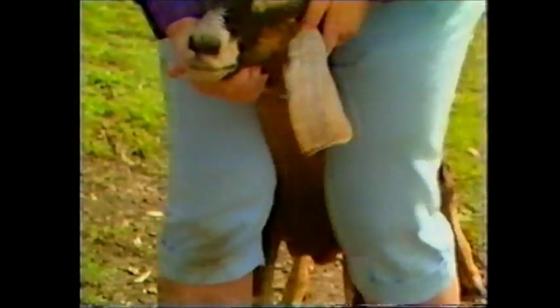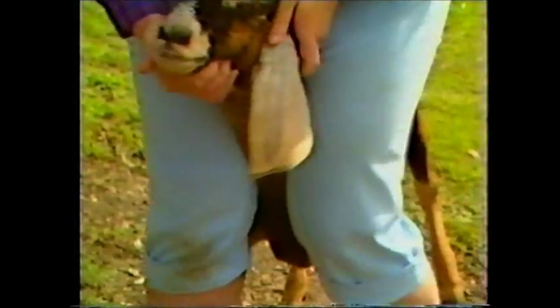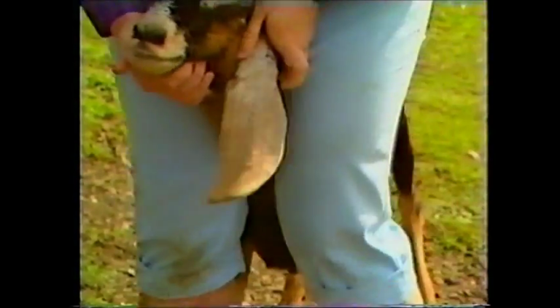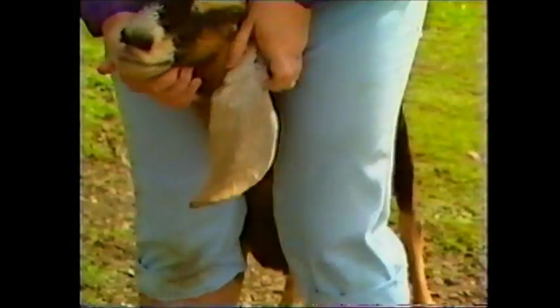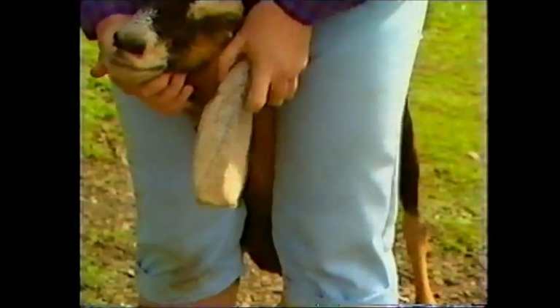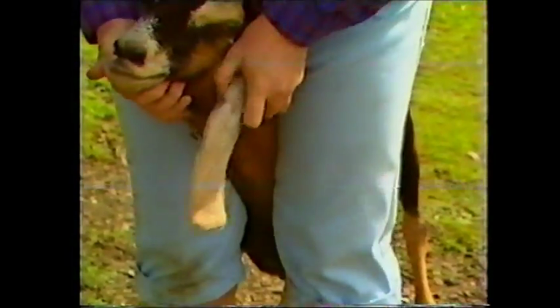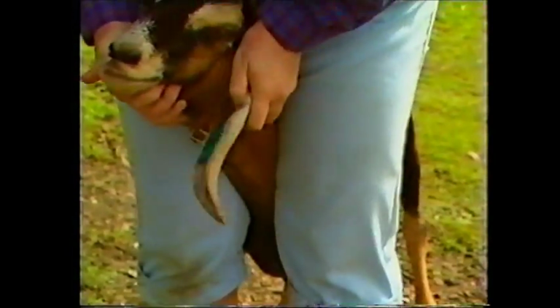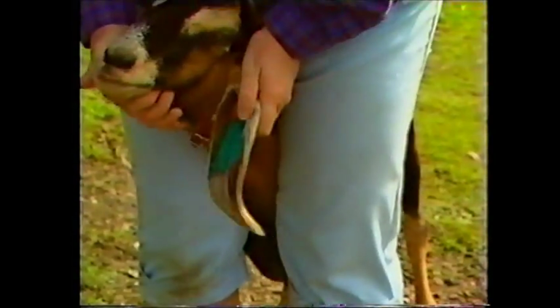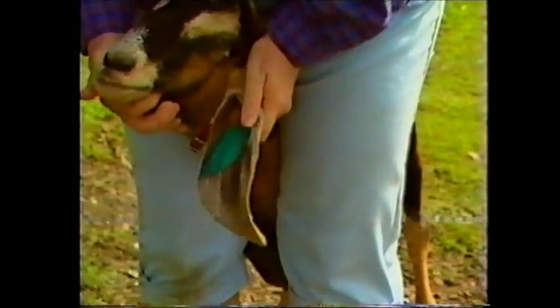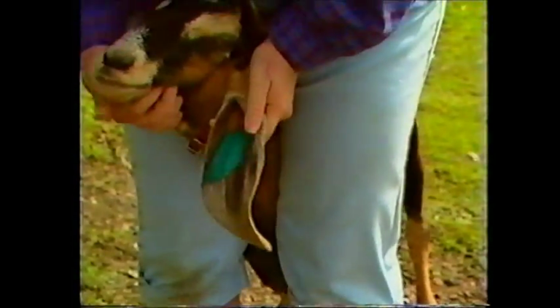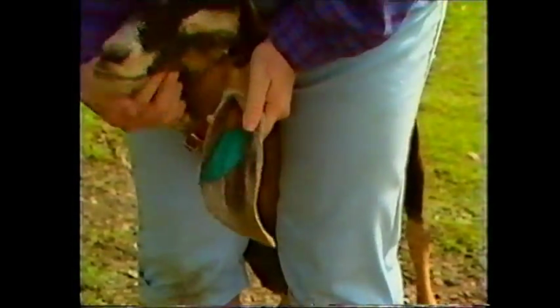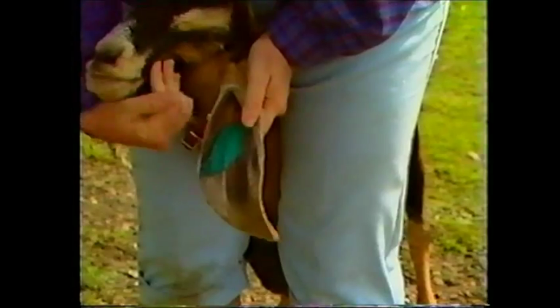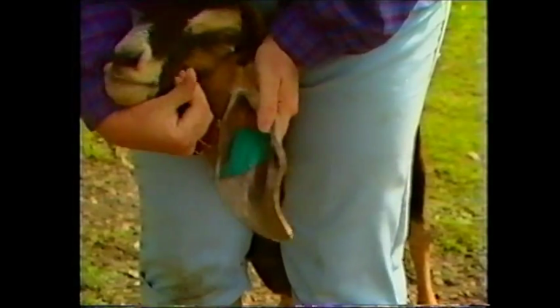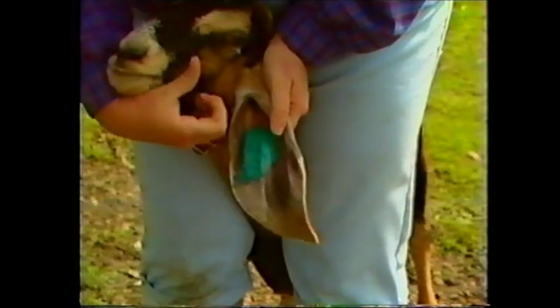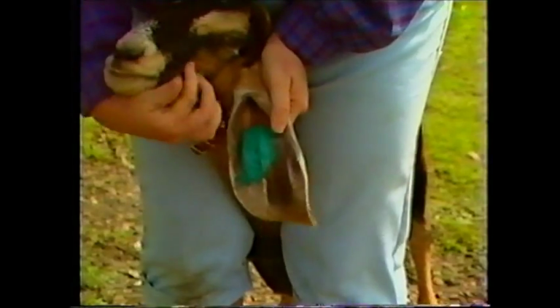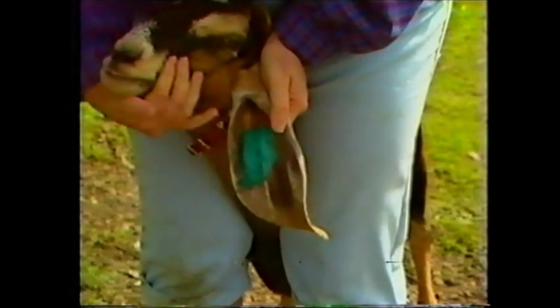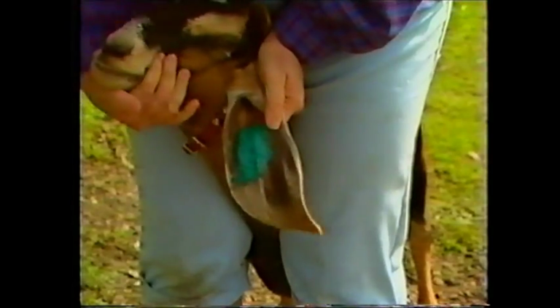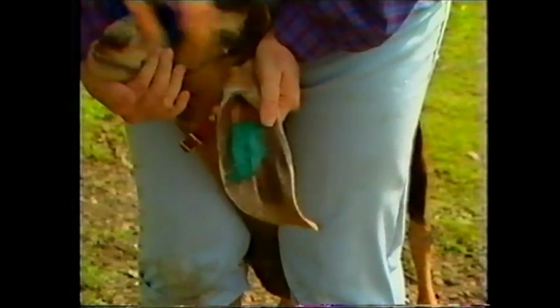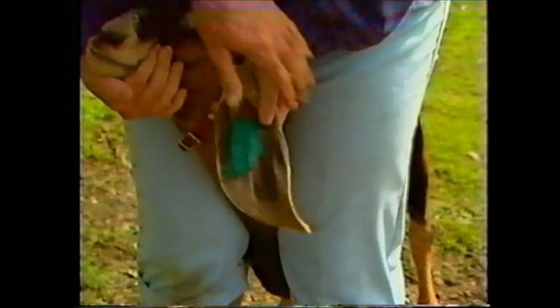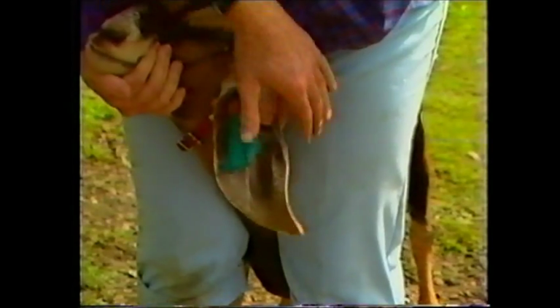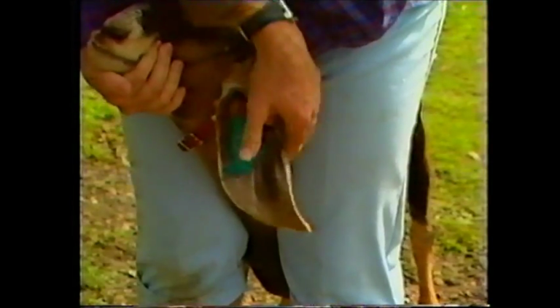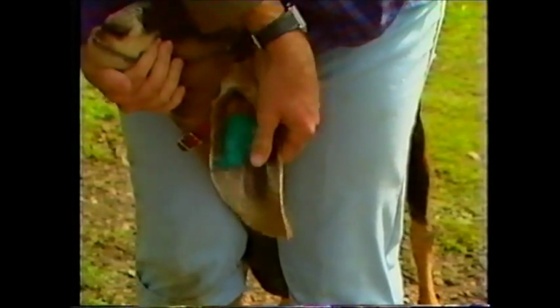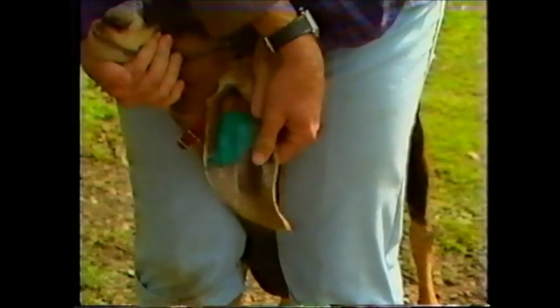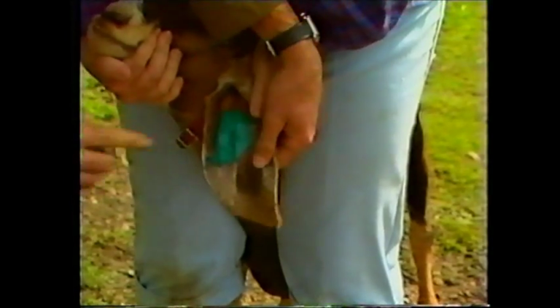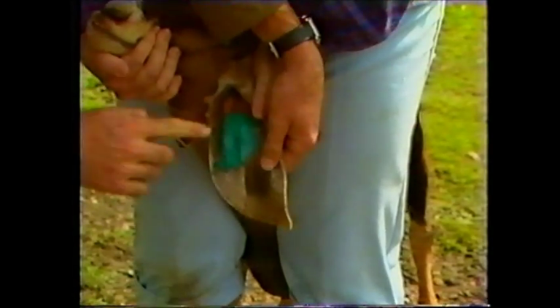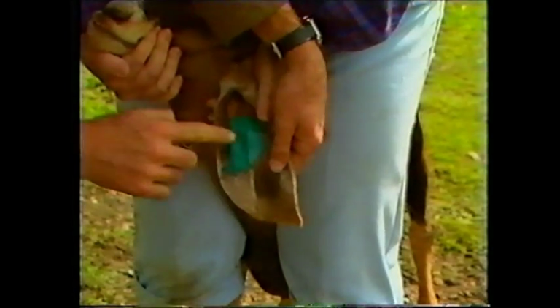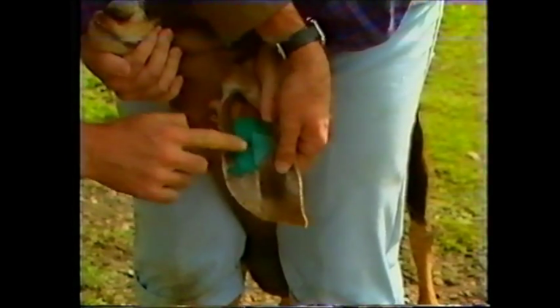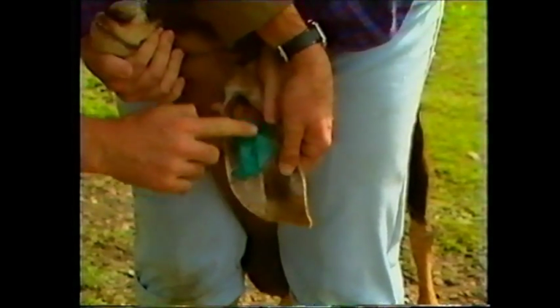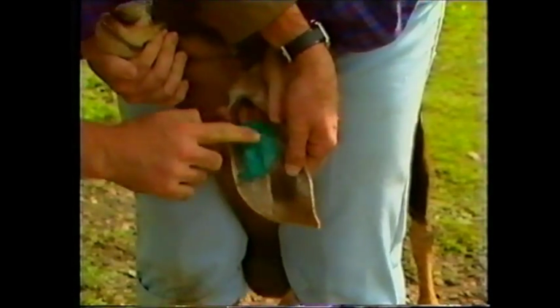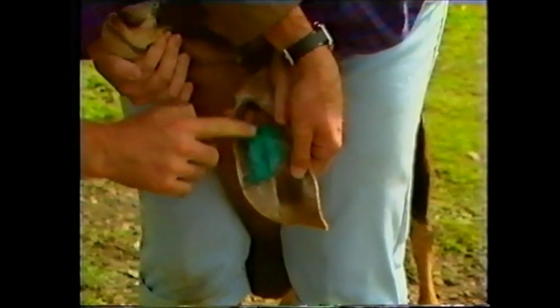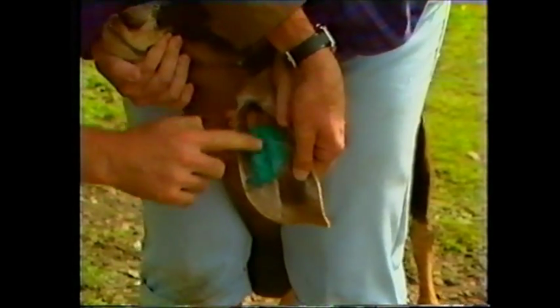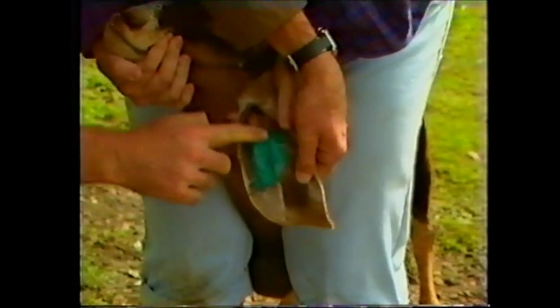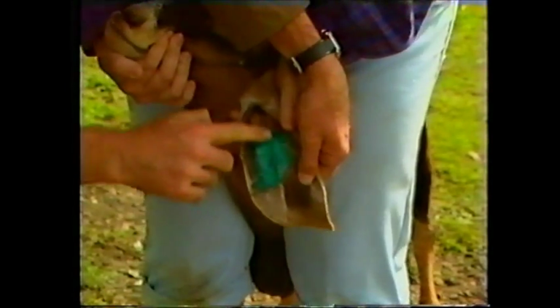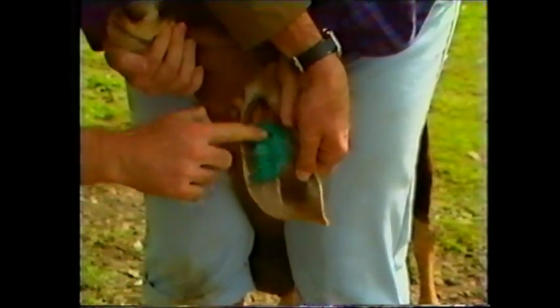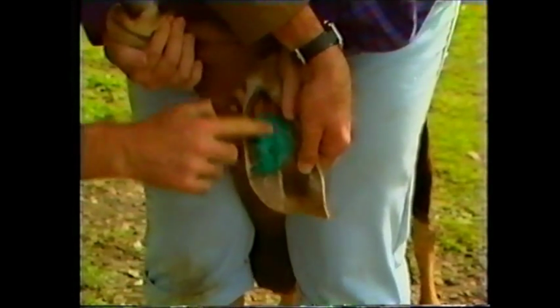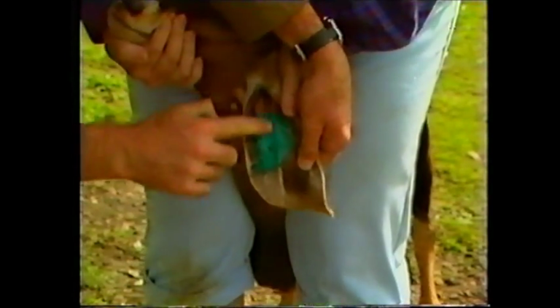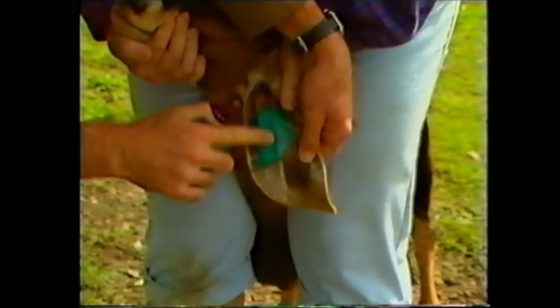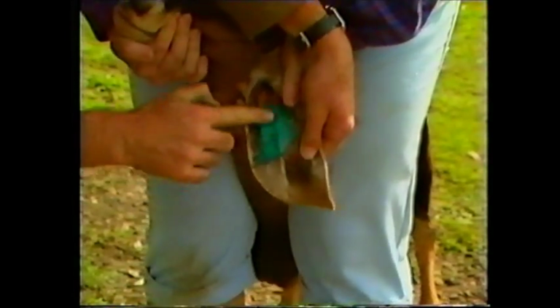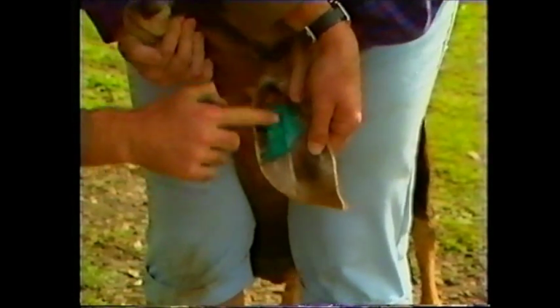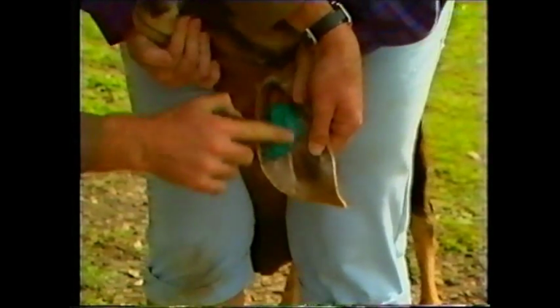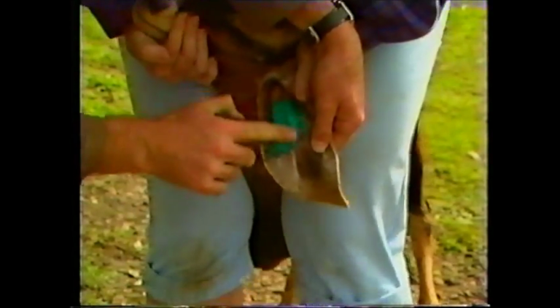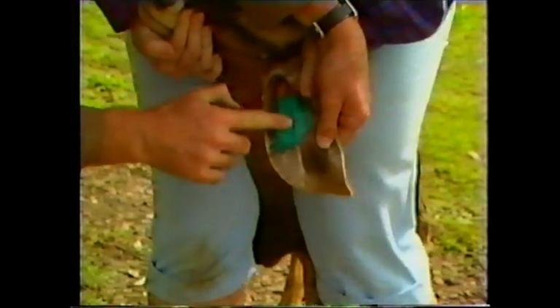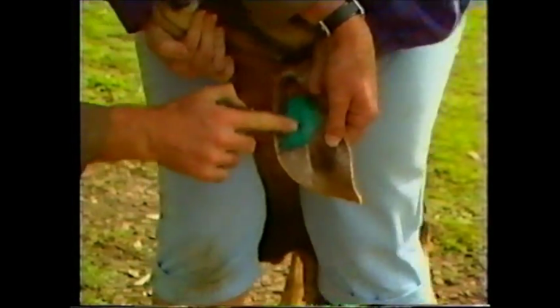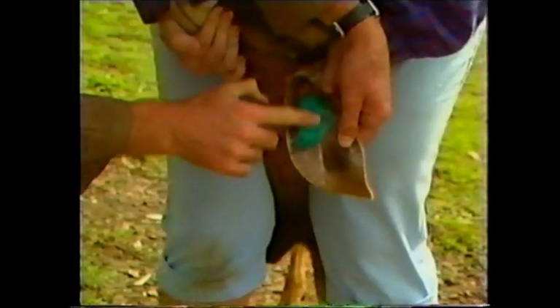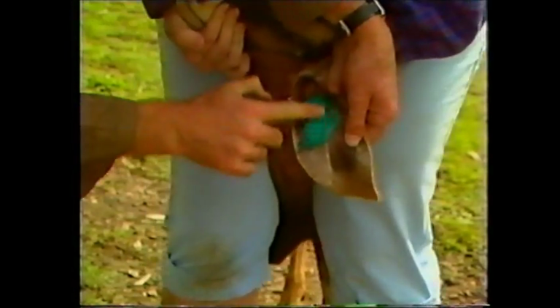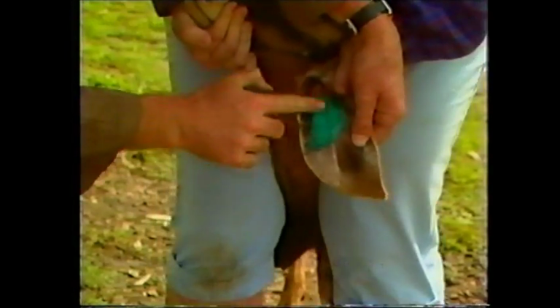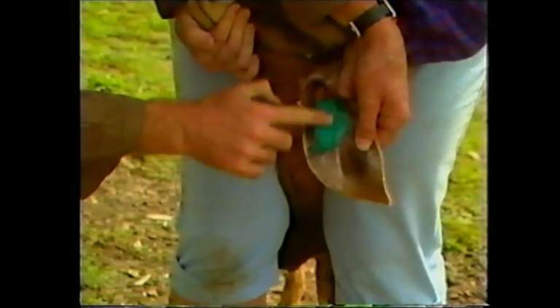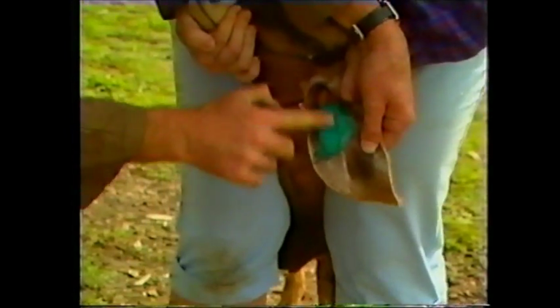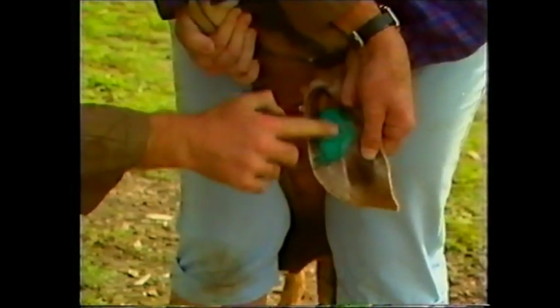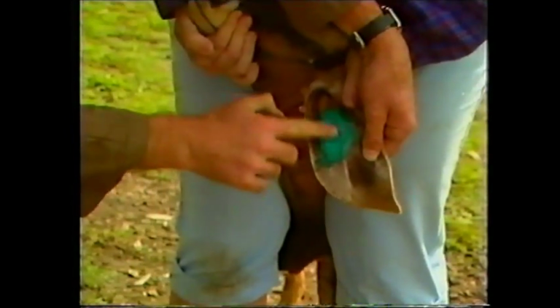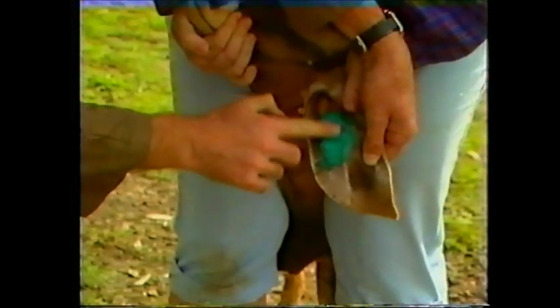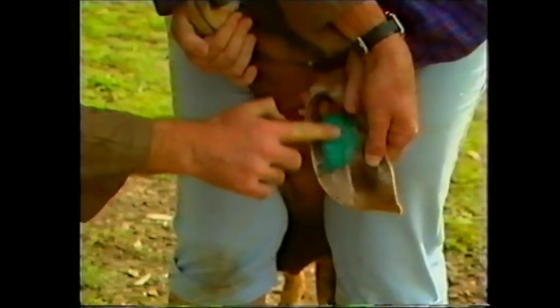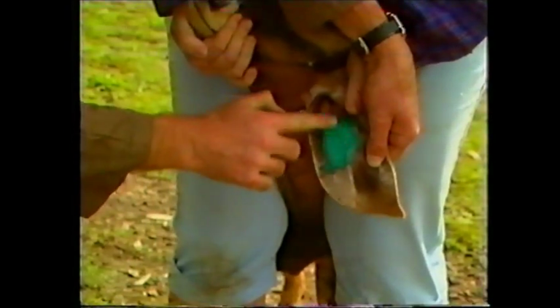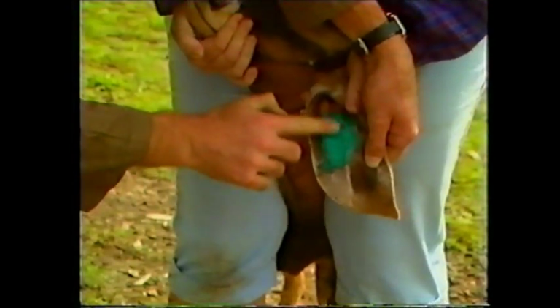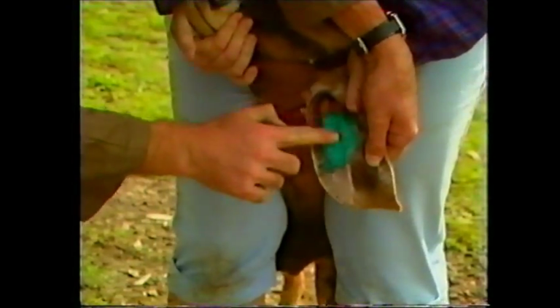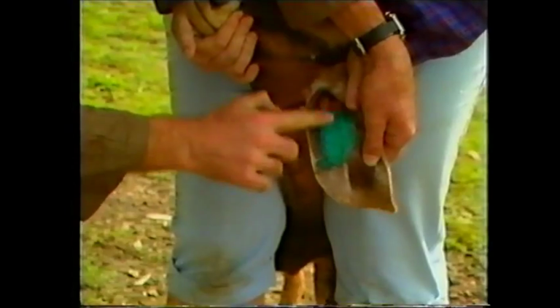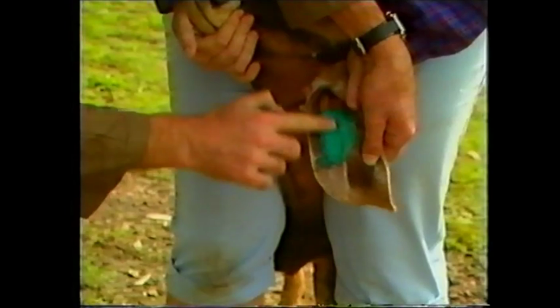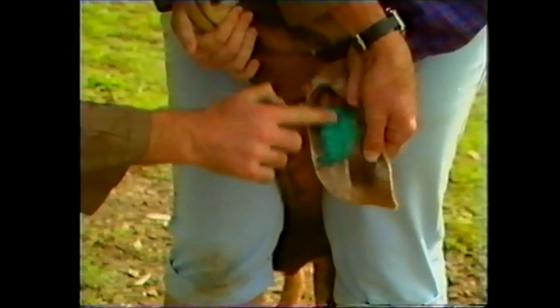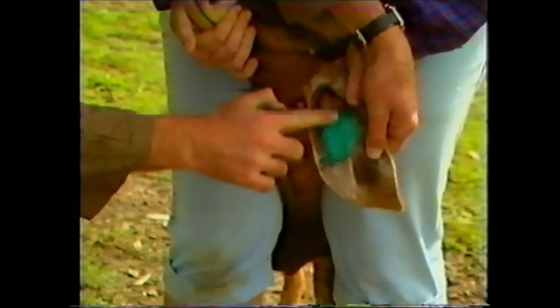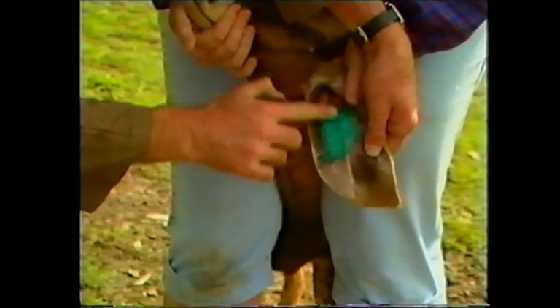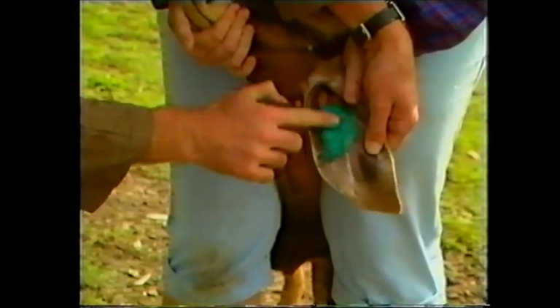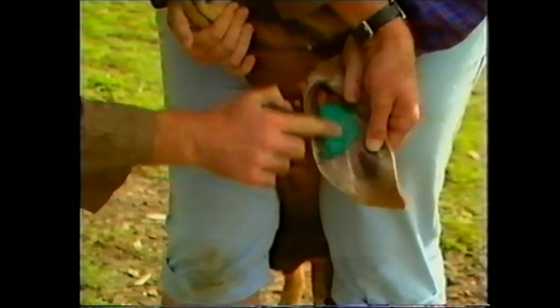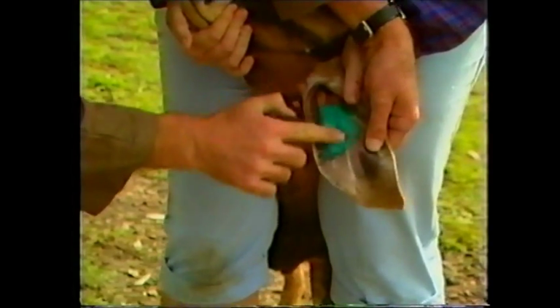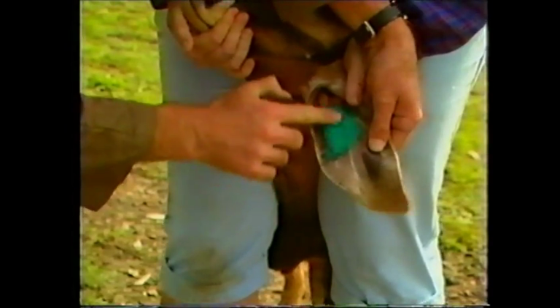Once this is done, it is then critical that the ink is rubbed into the small holes.